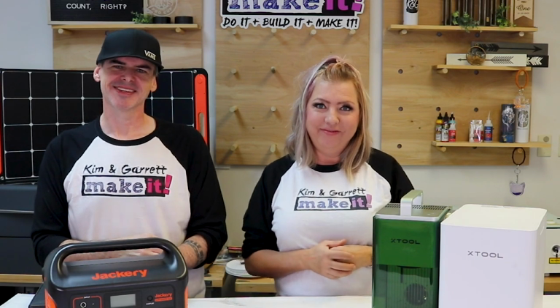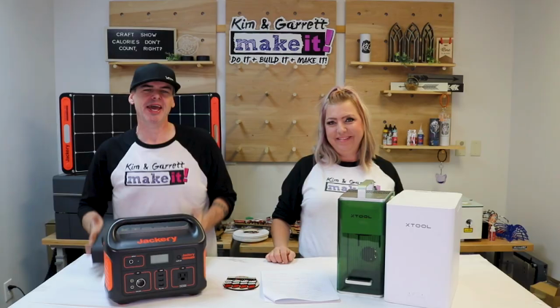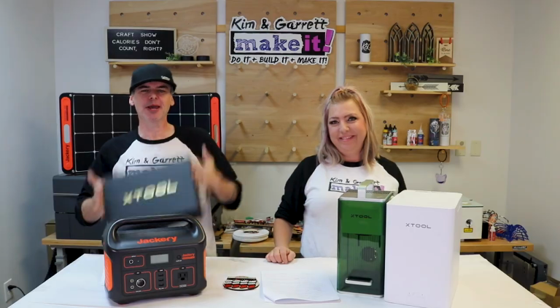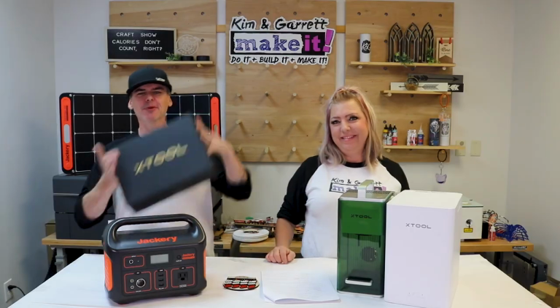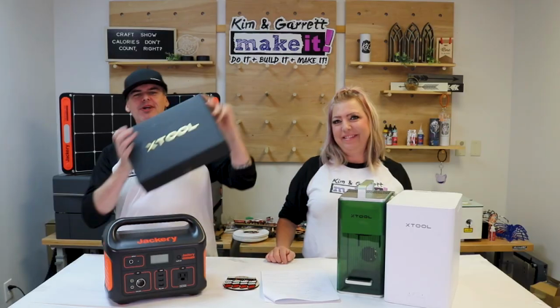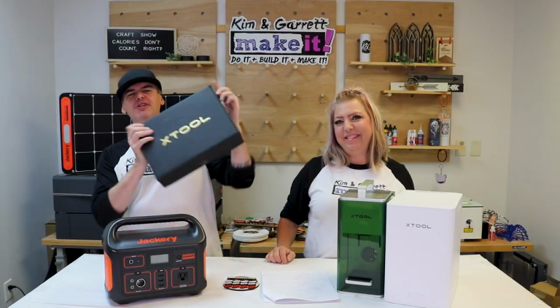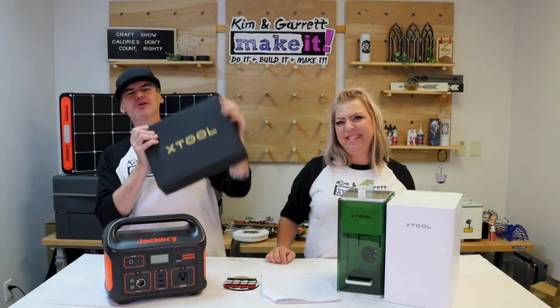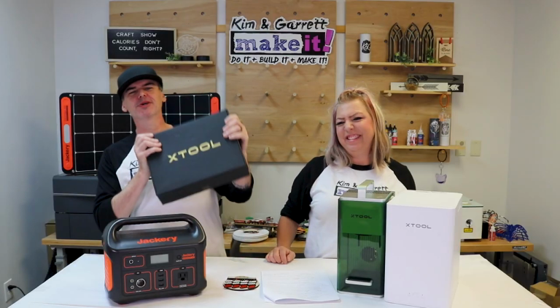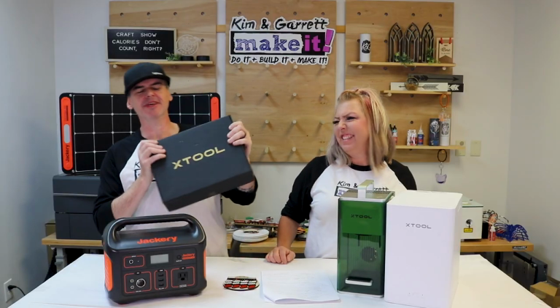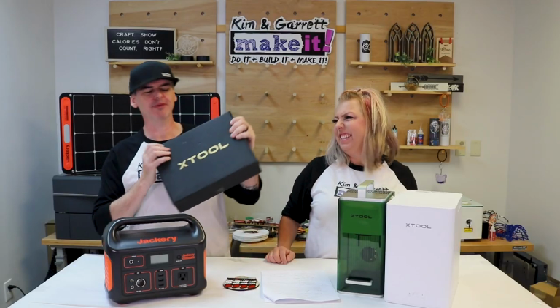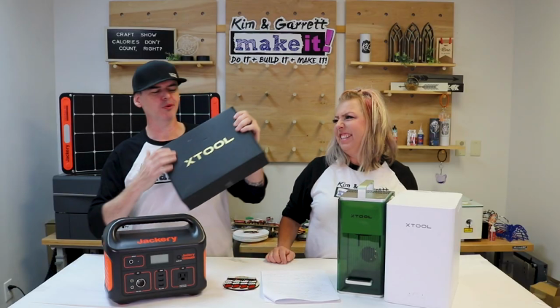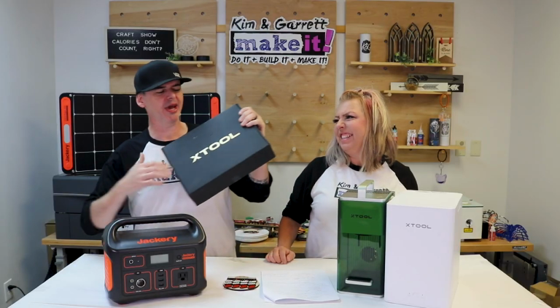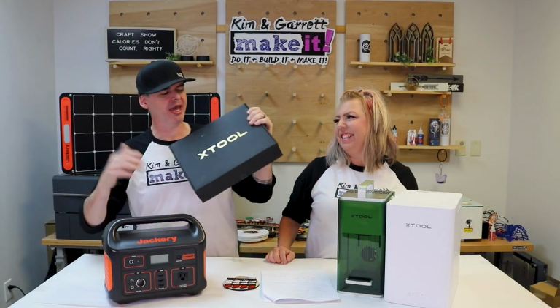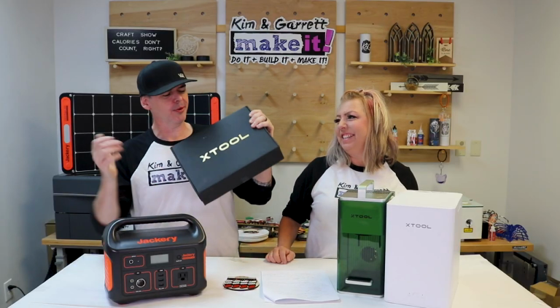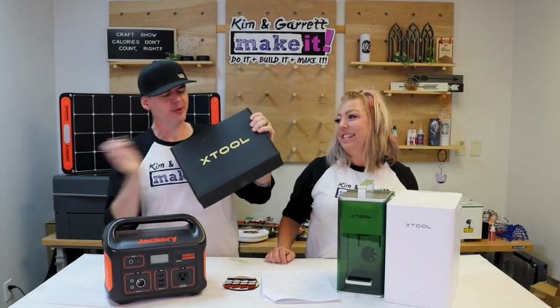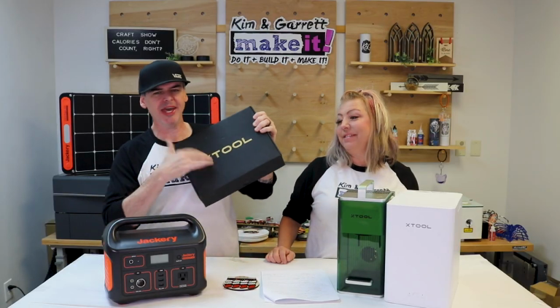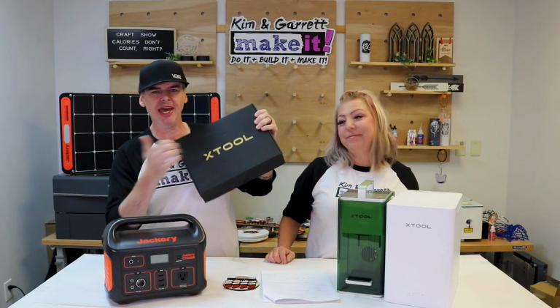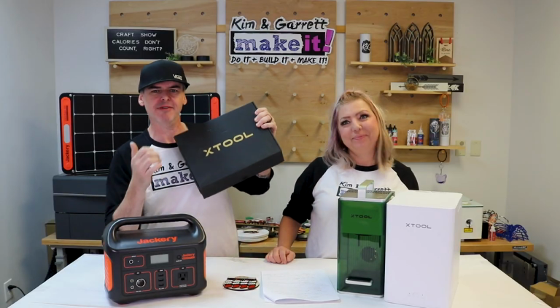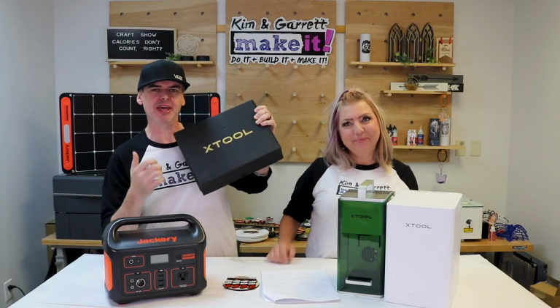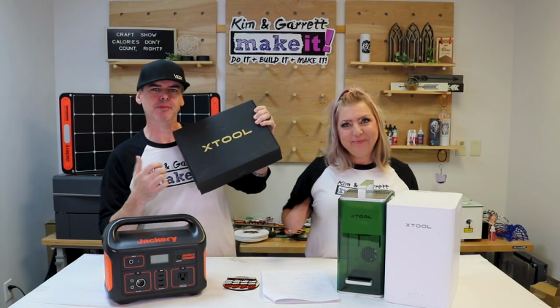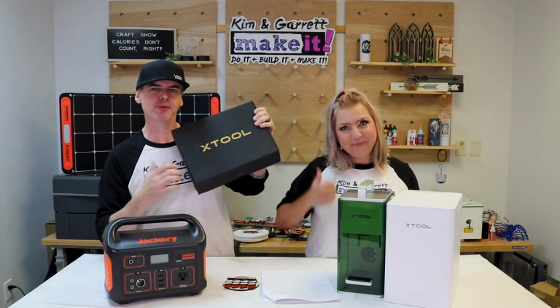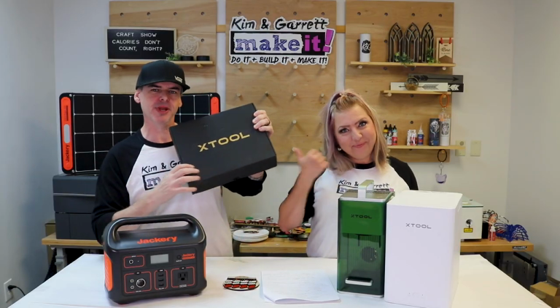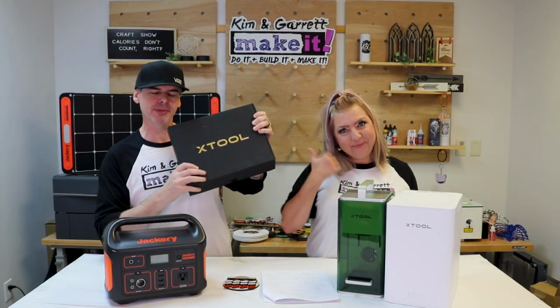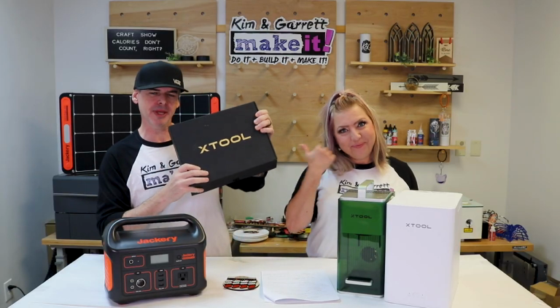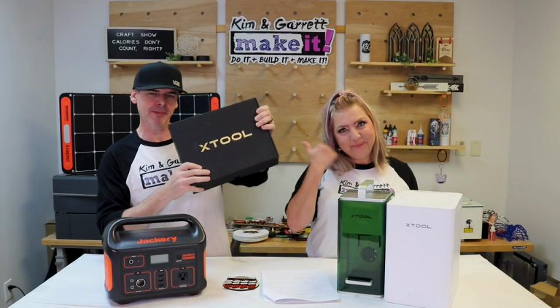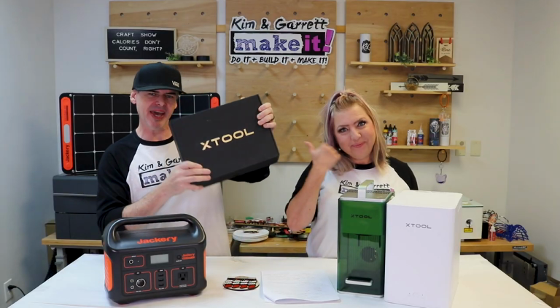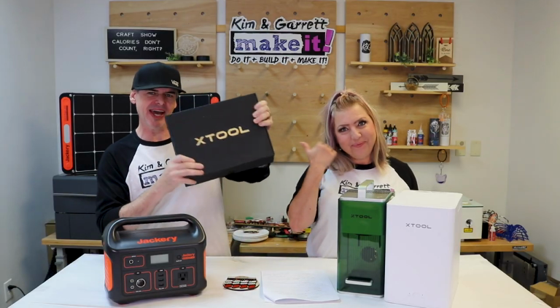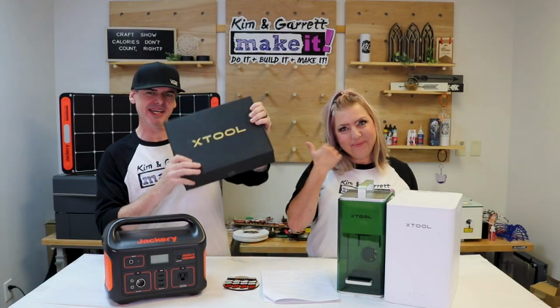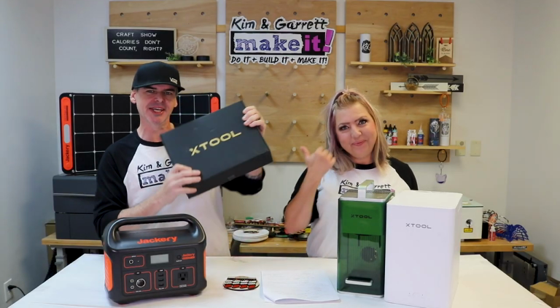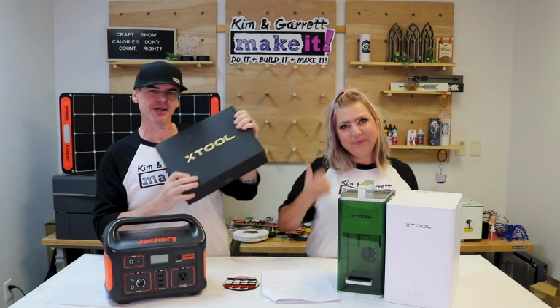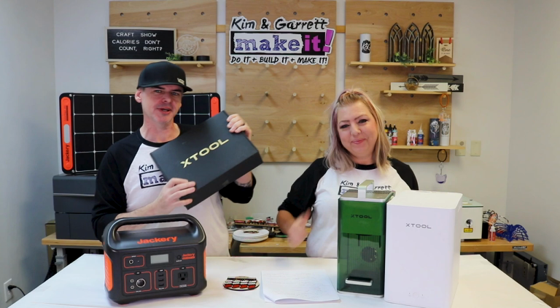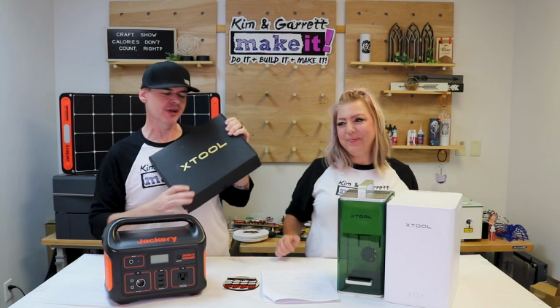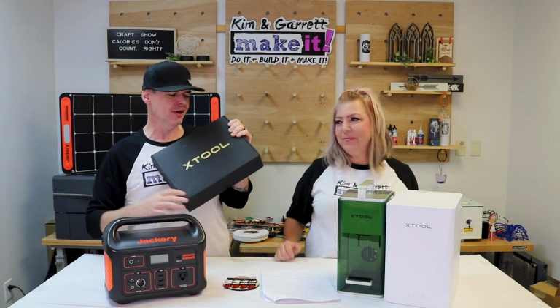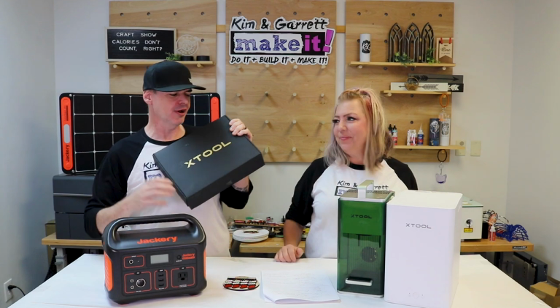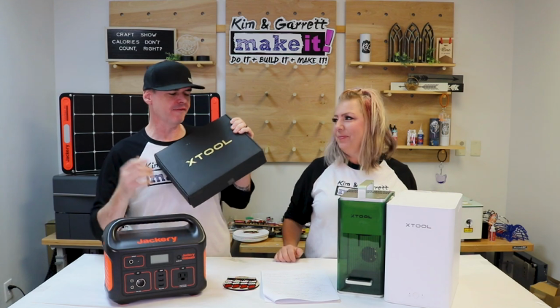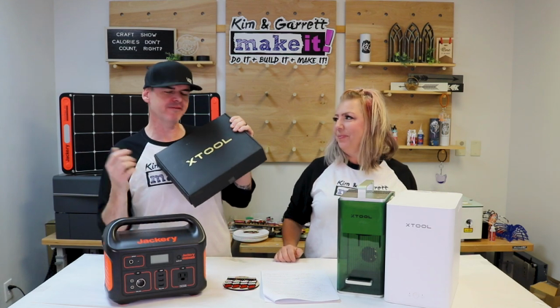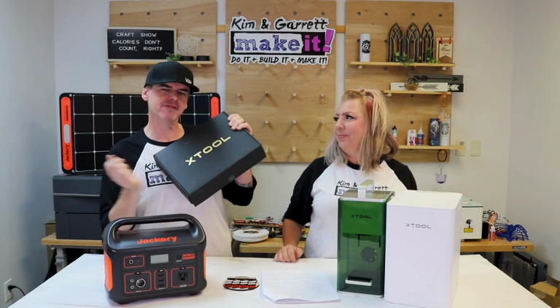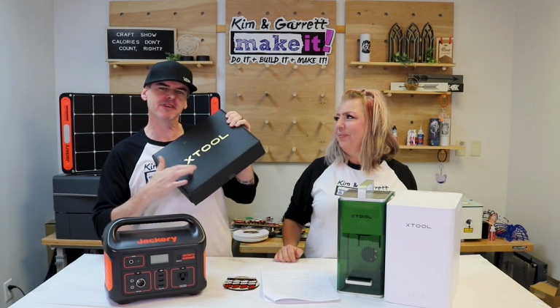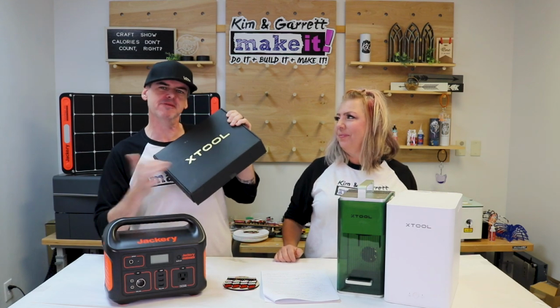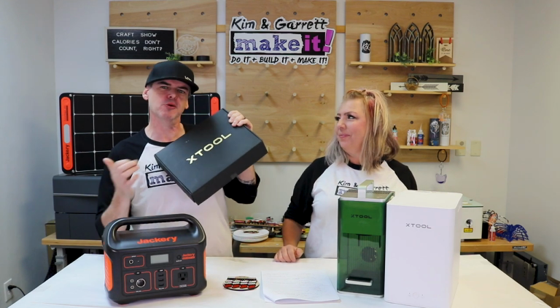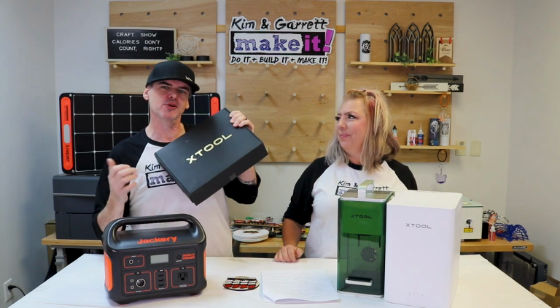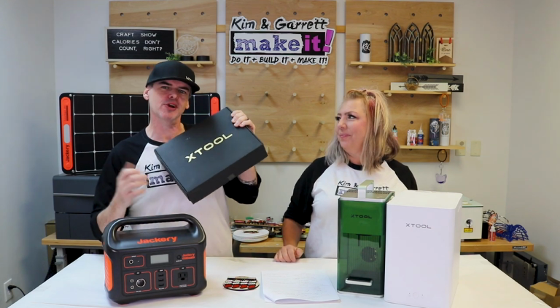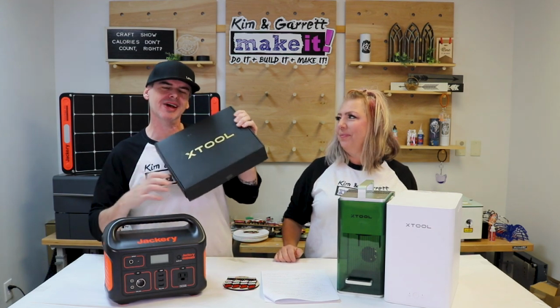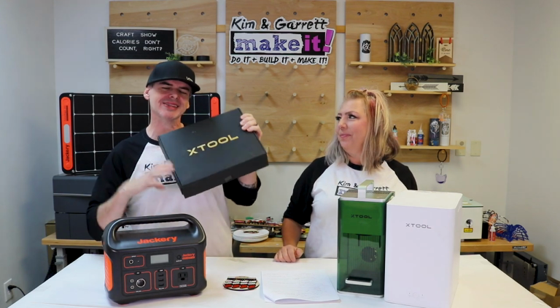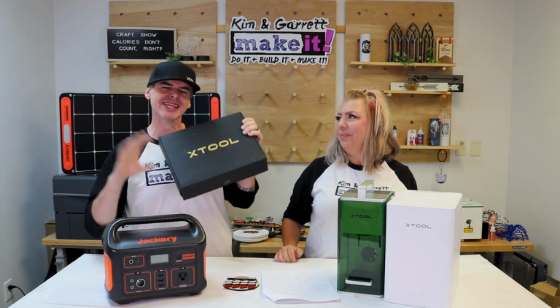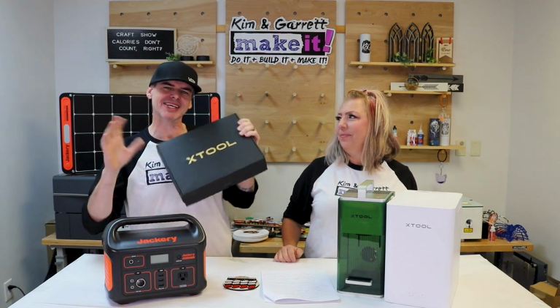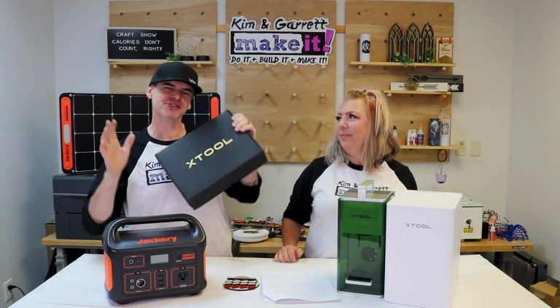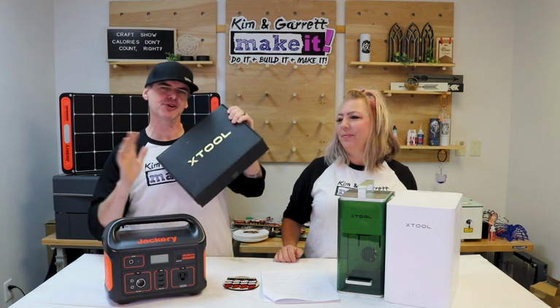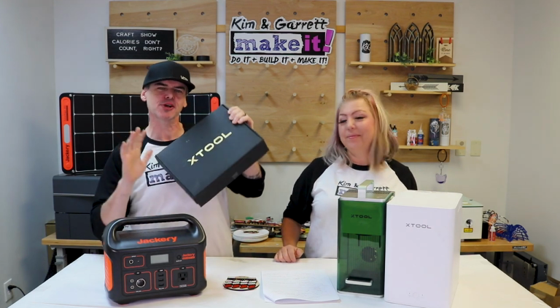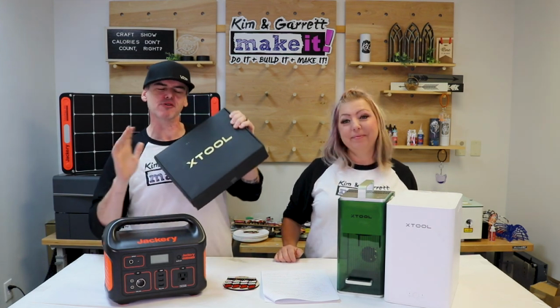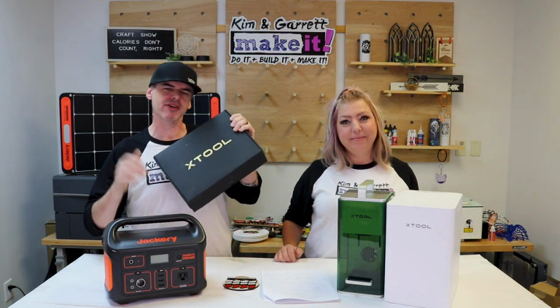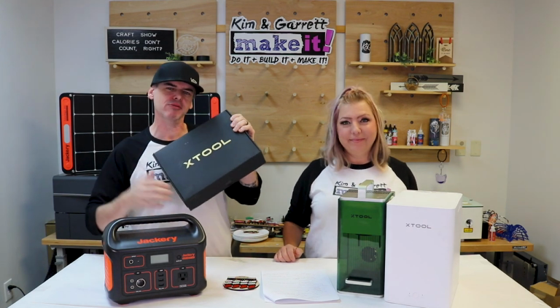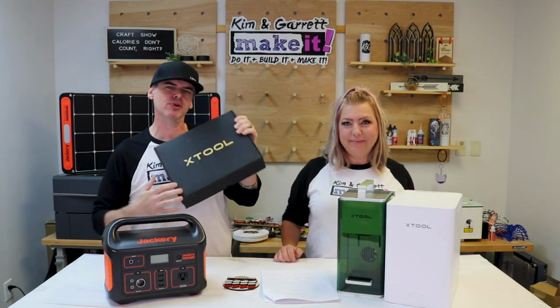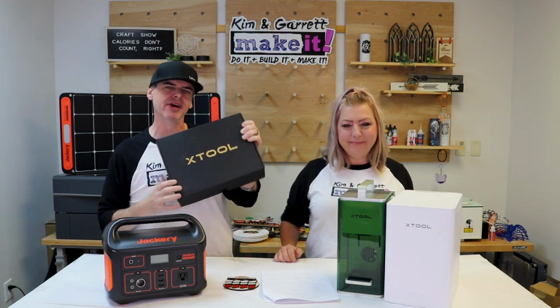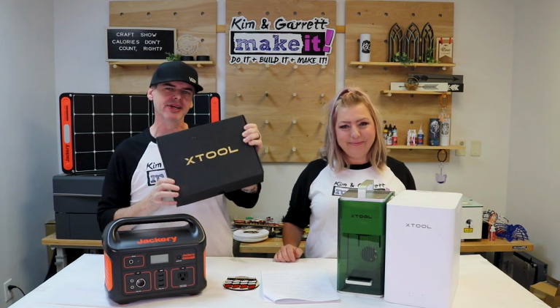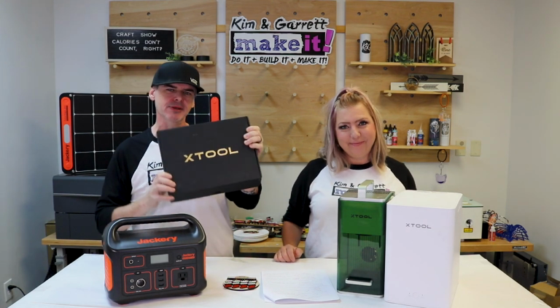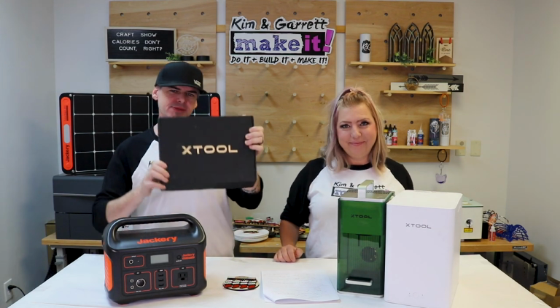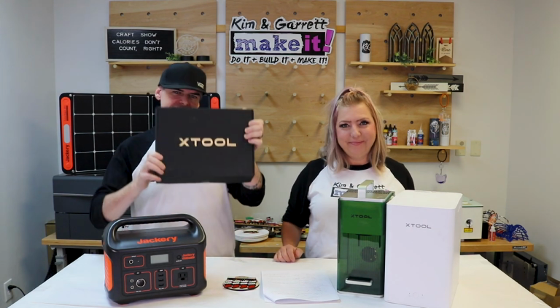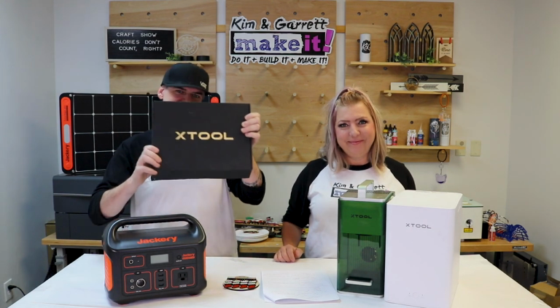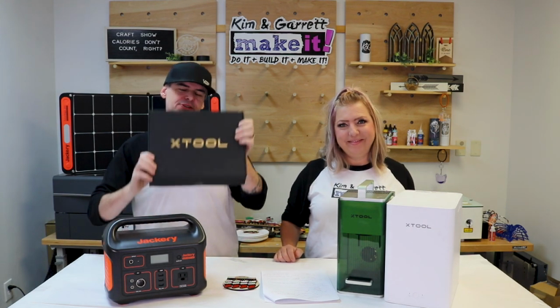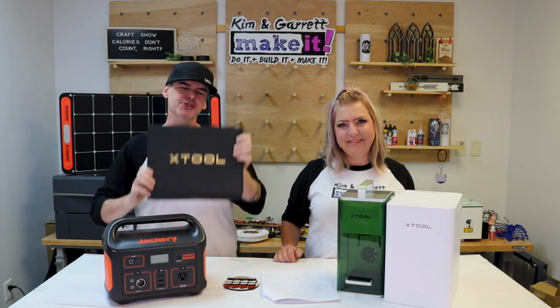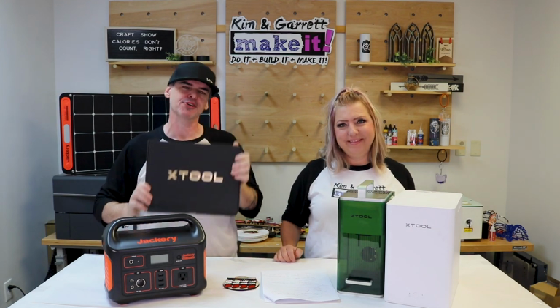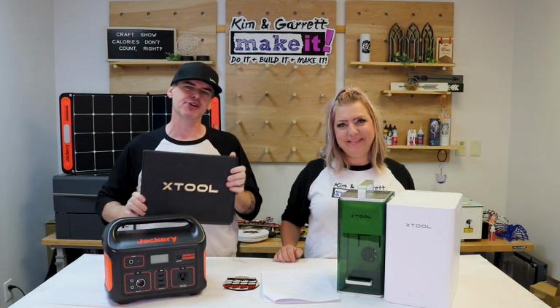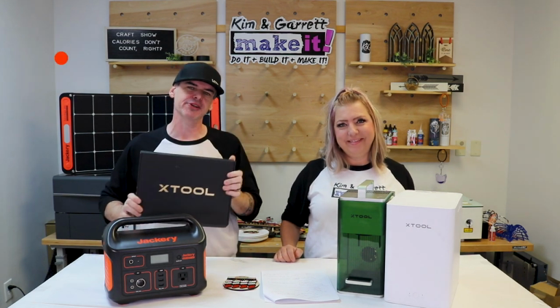And we're gonna do a giveaway! We have a premium pack of 54 laser engraveable items to get you started.